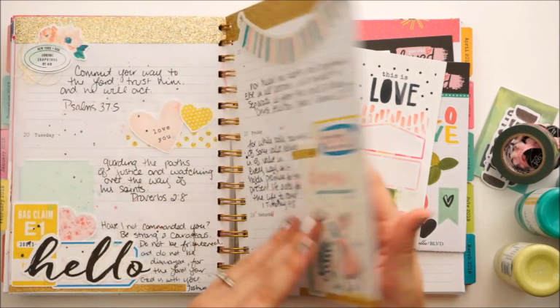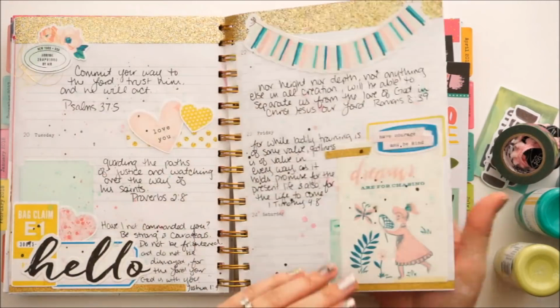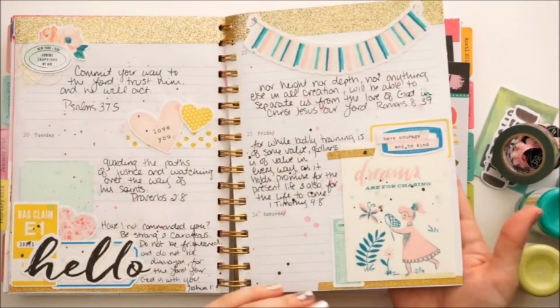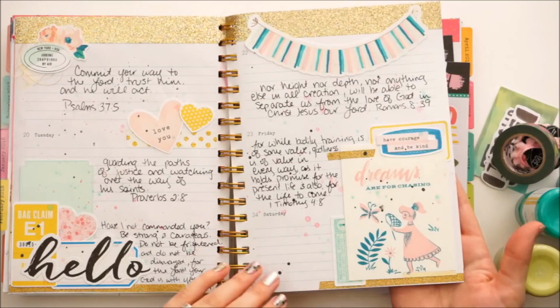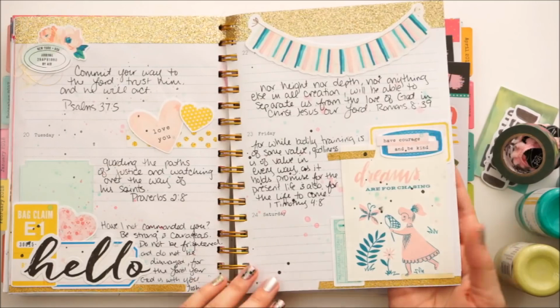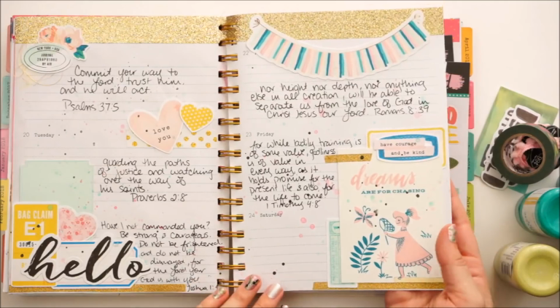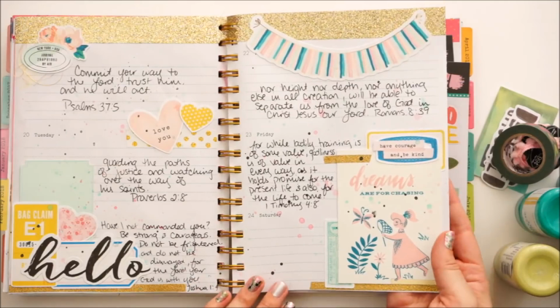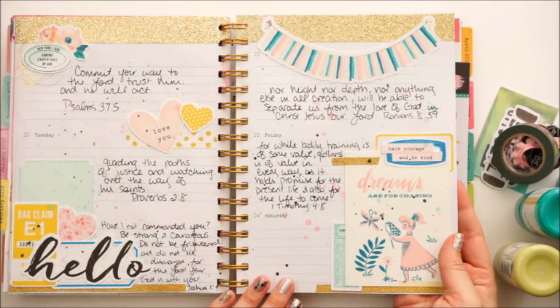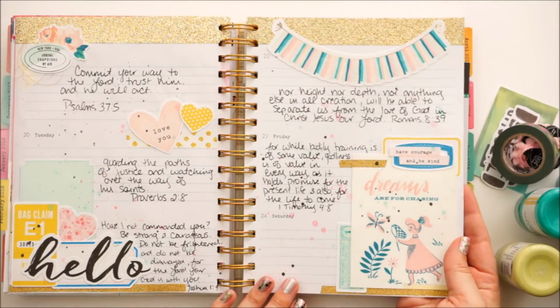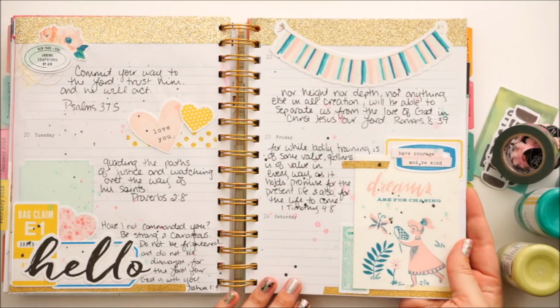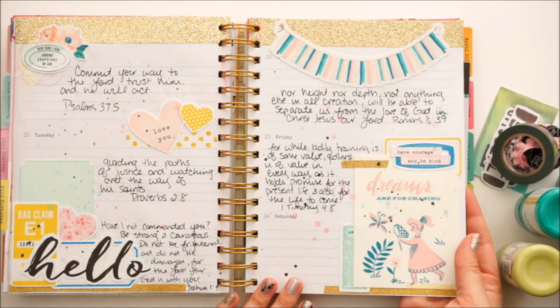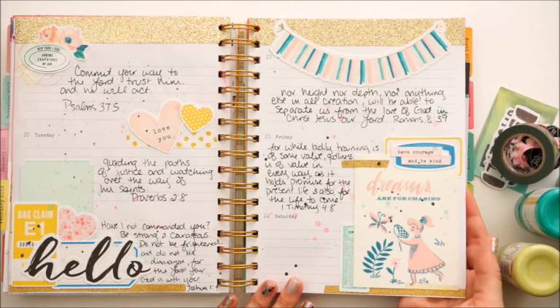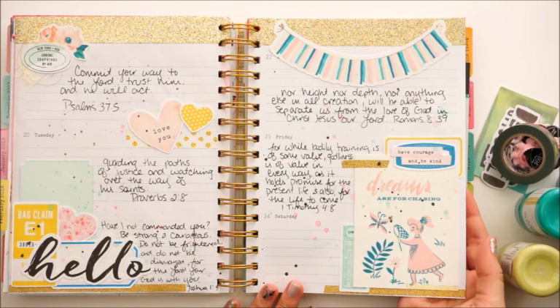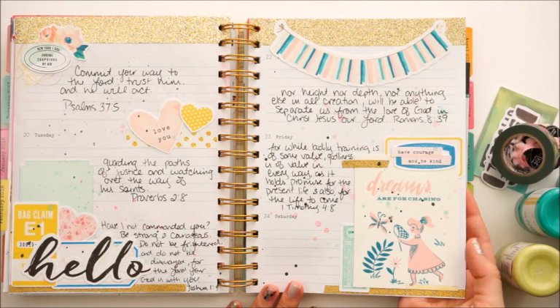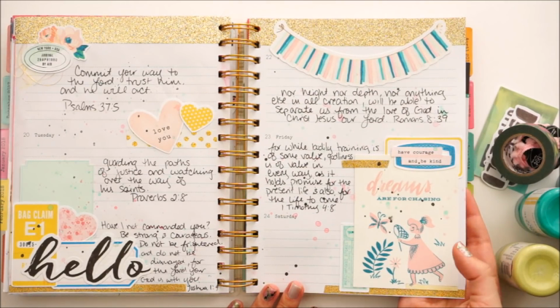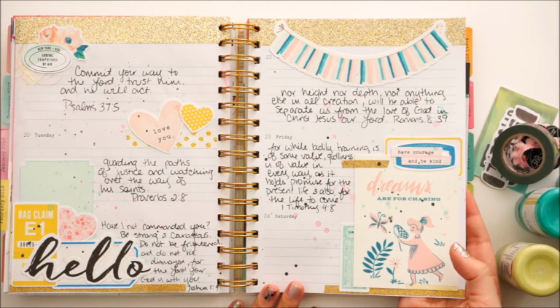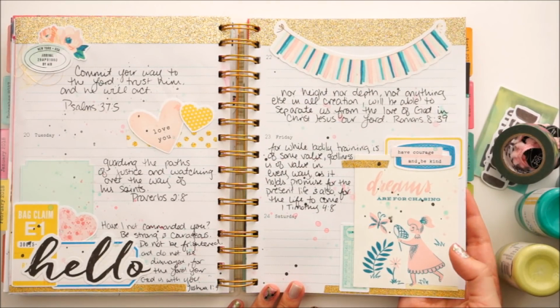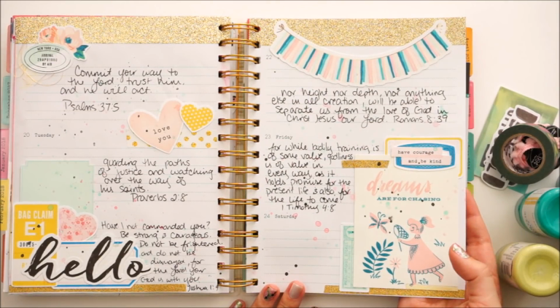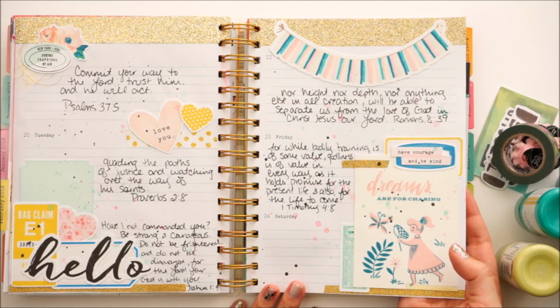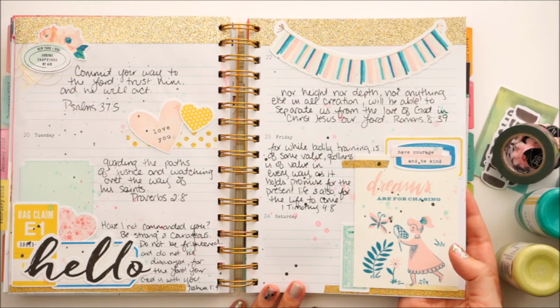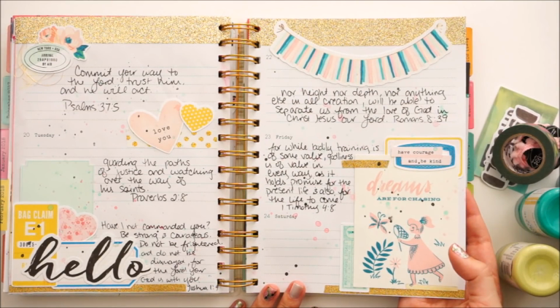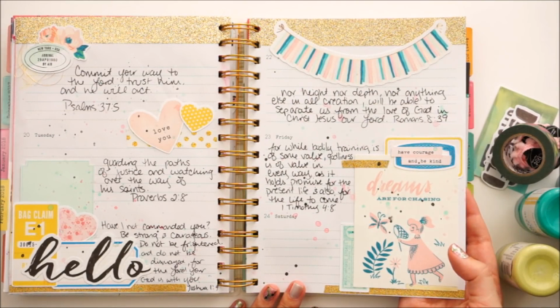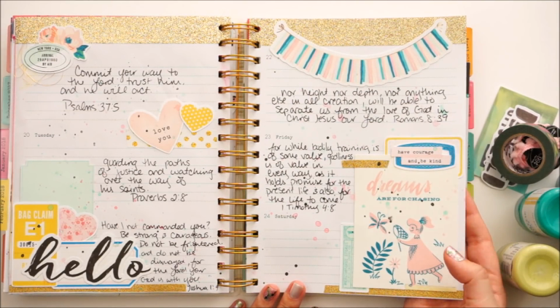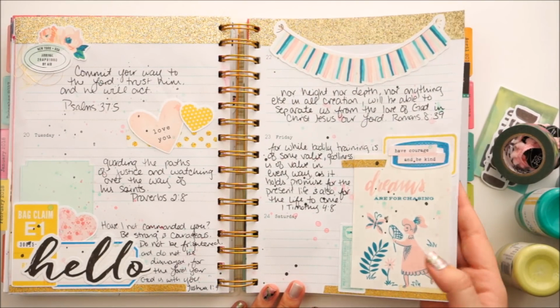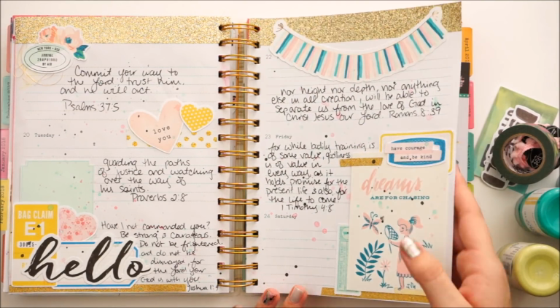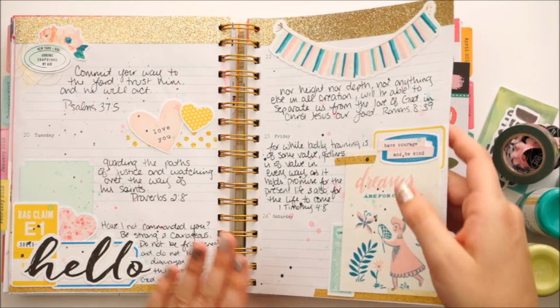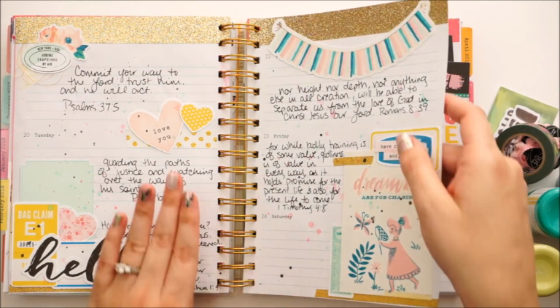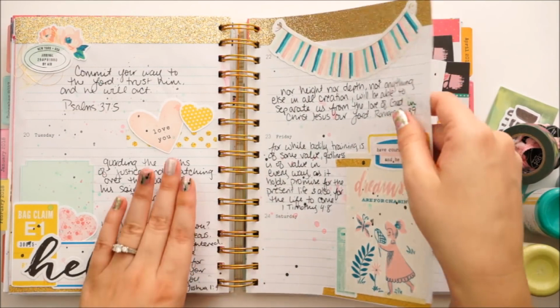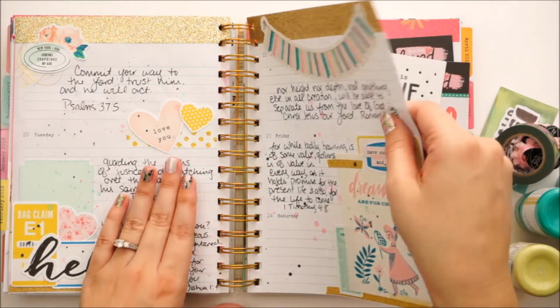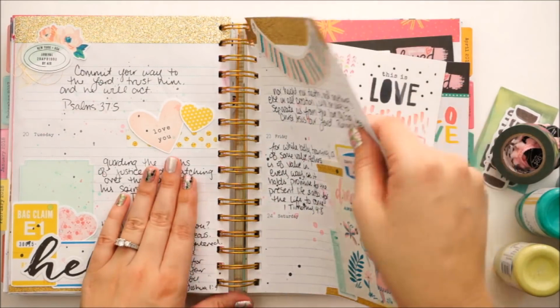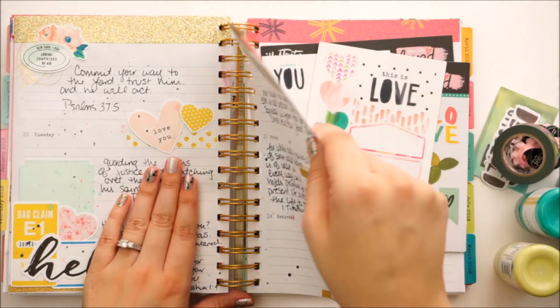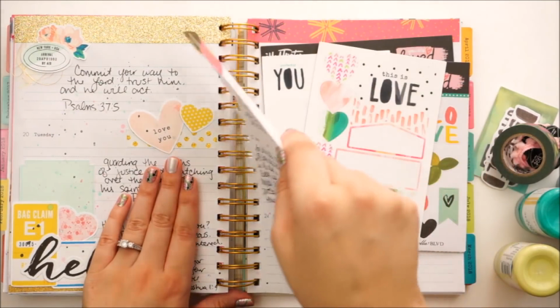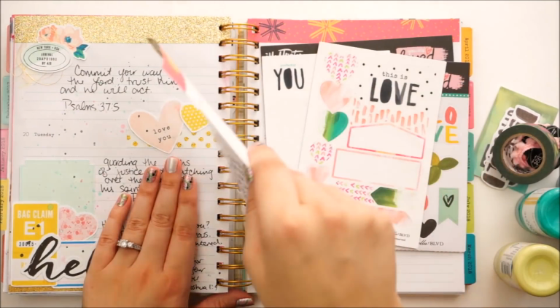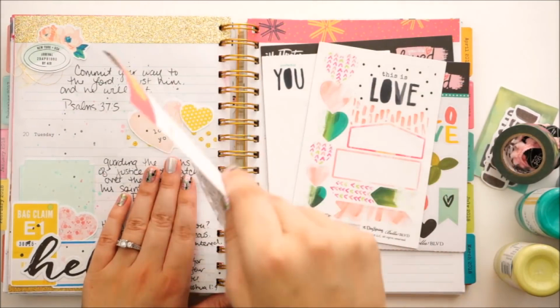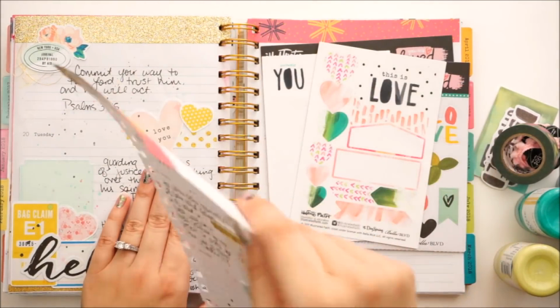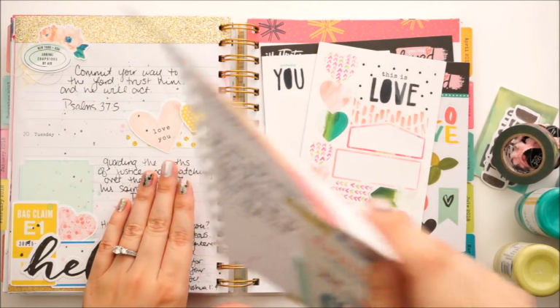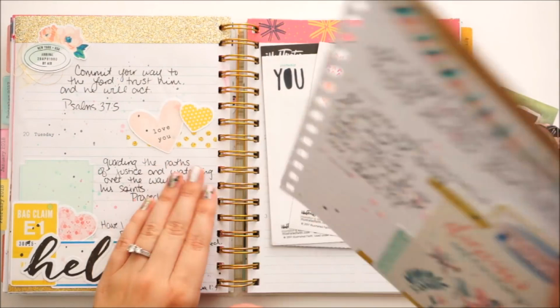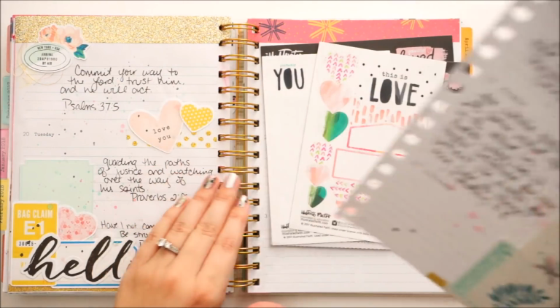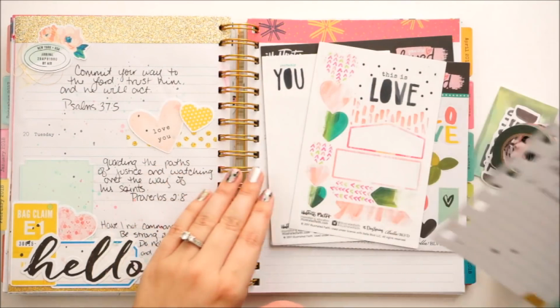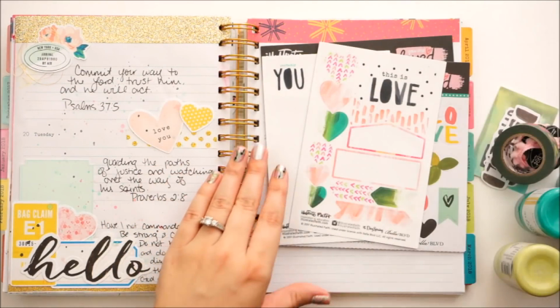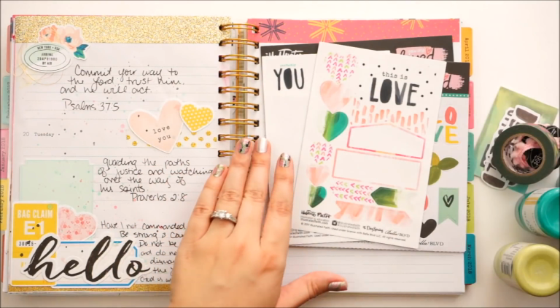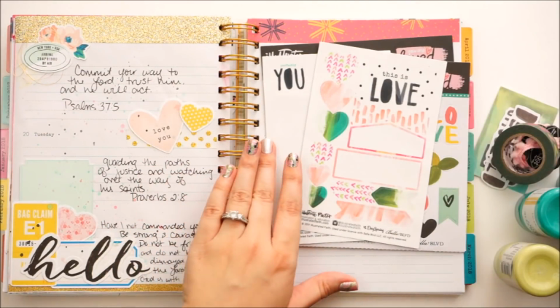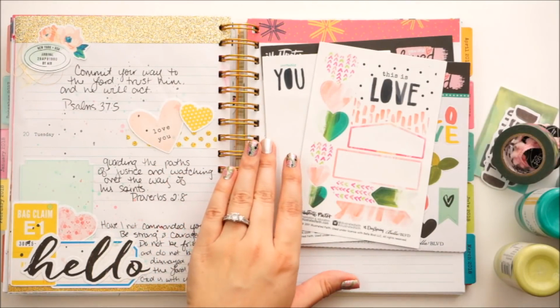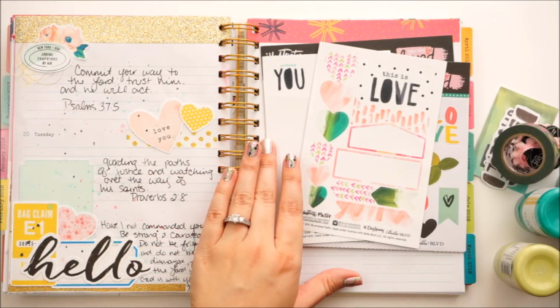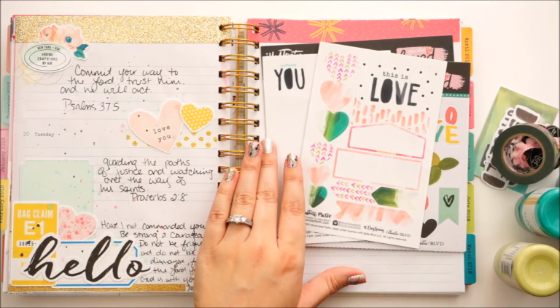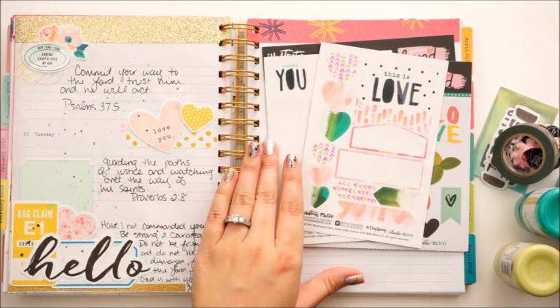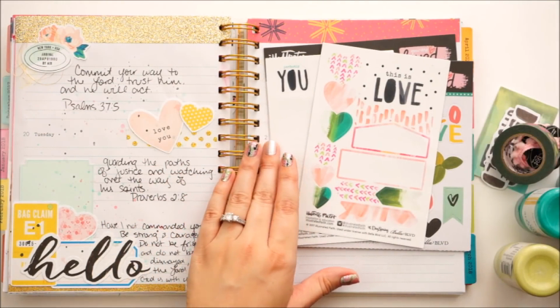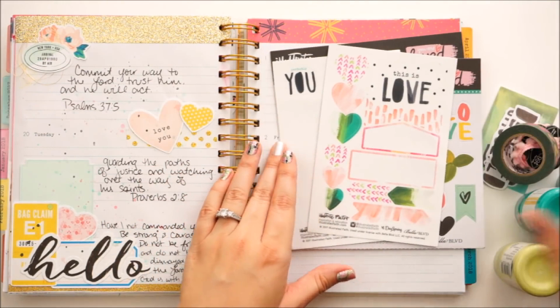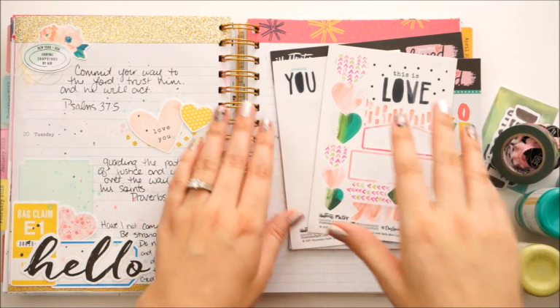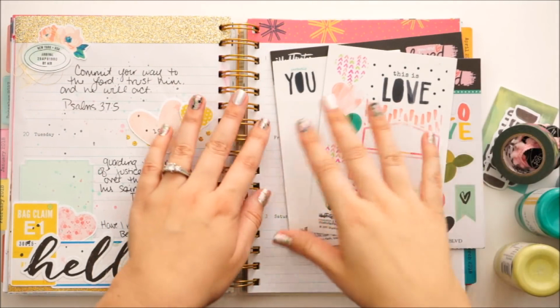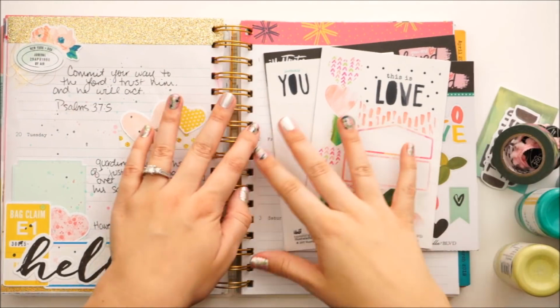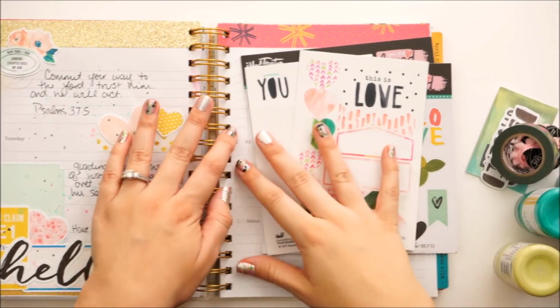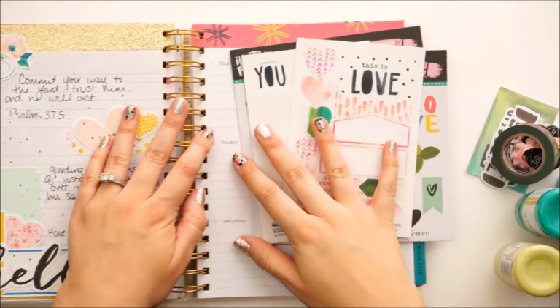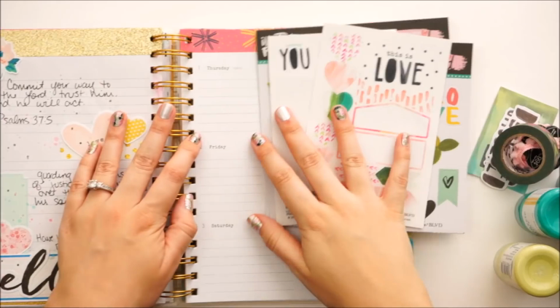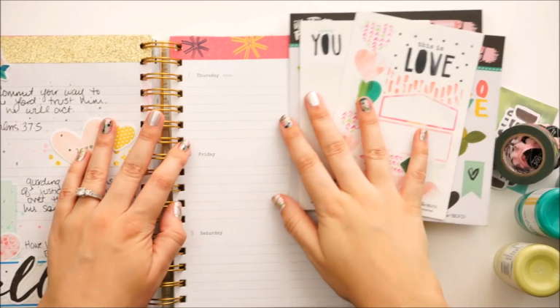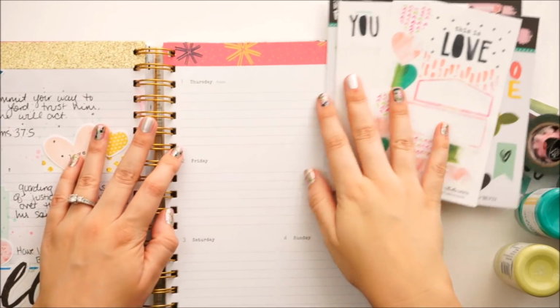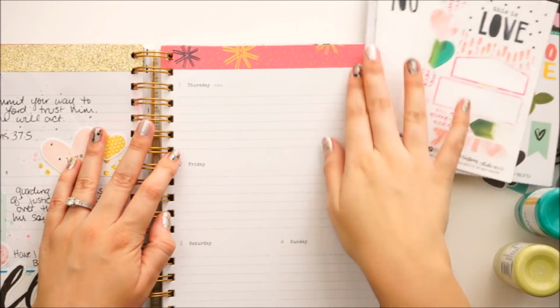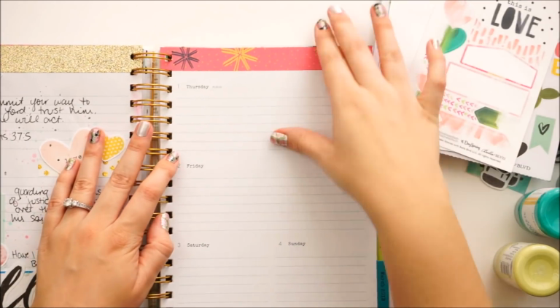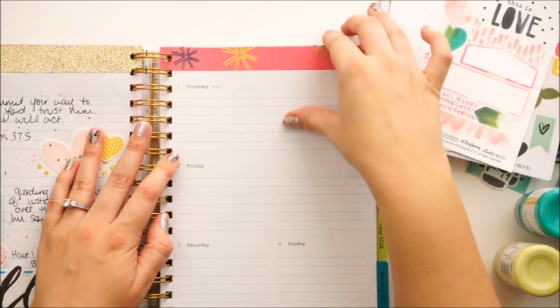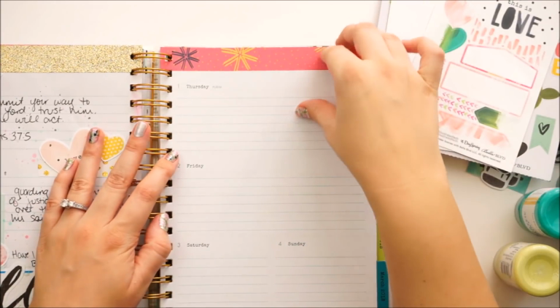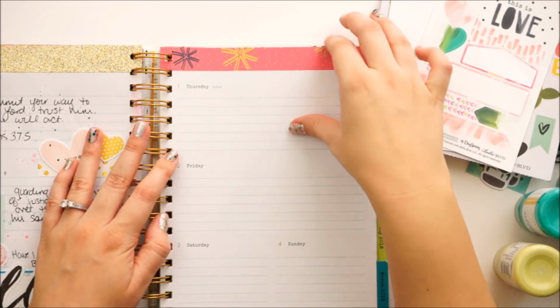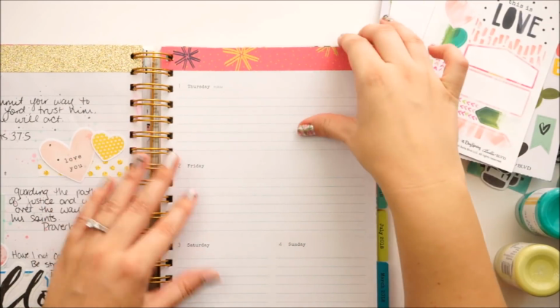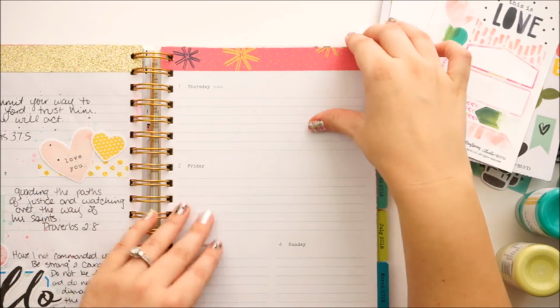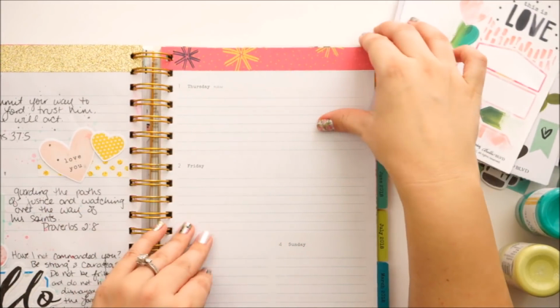Here's a look at last week's spread. You can check out that process video — I will link it down below.